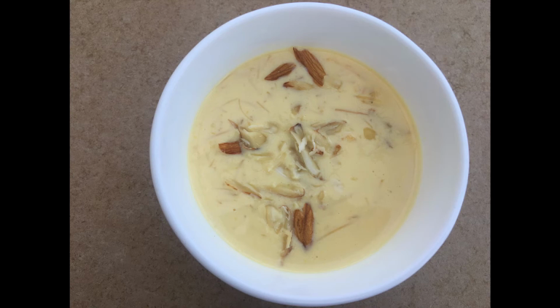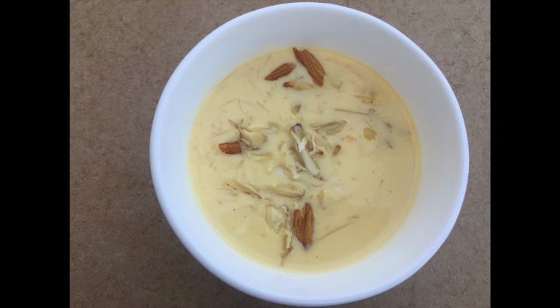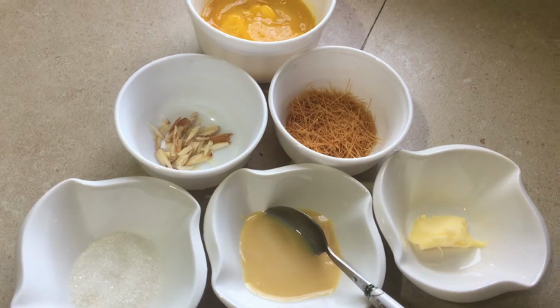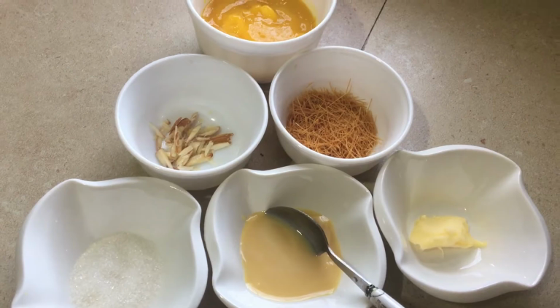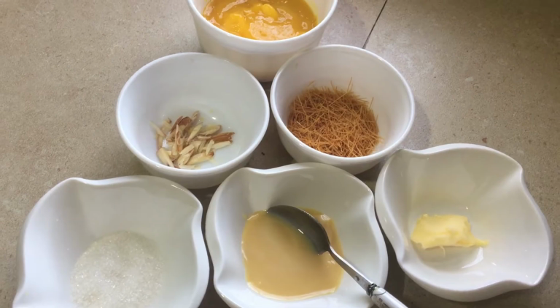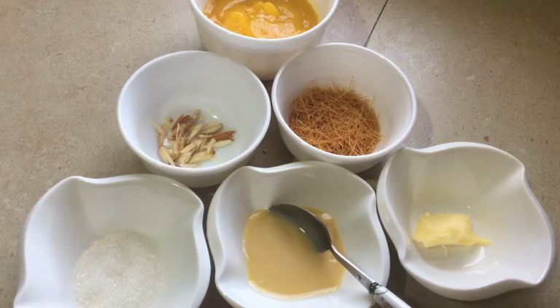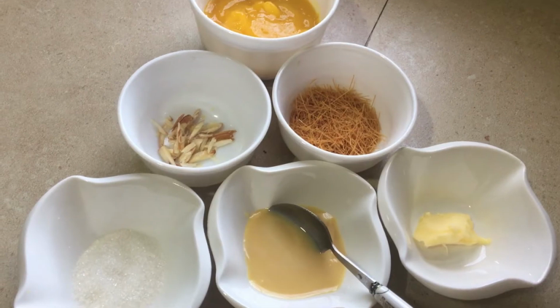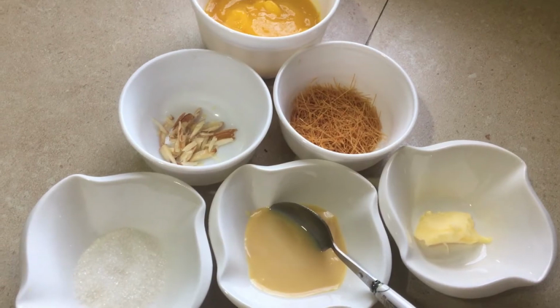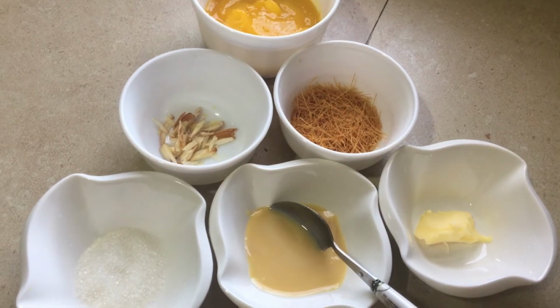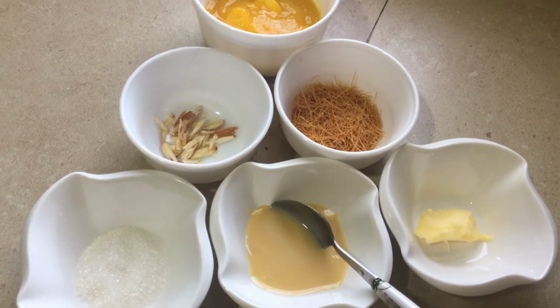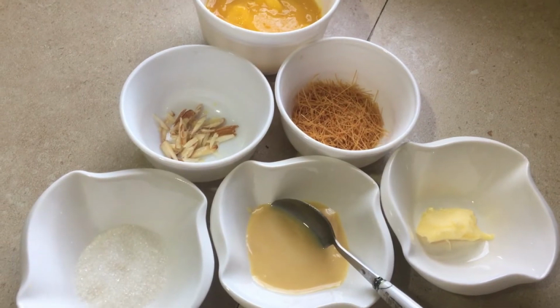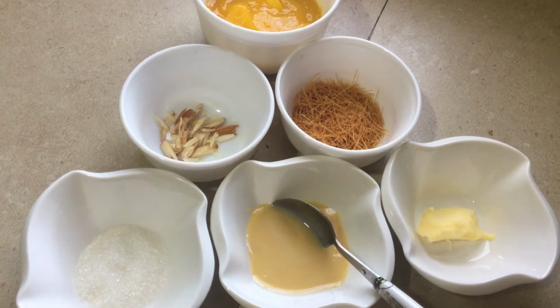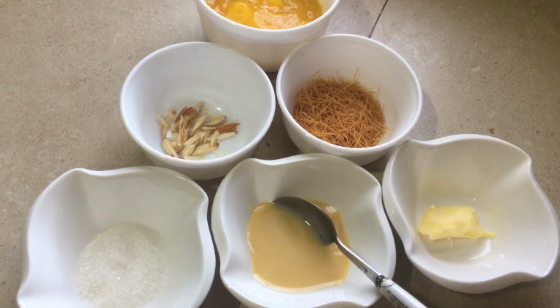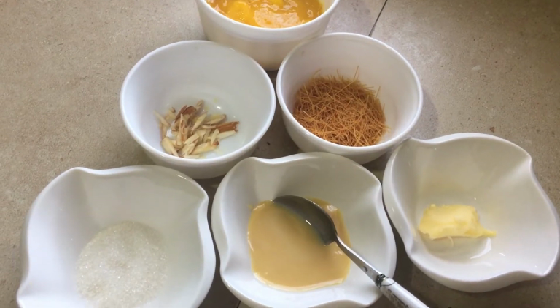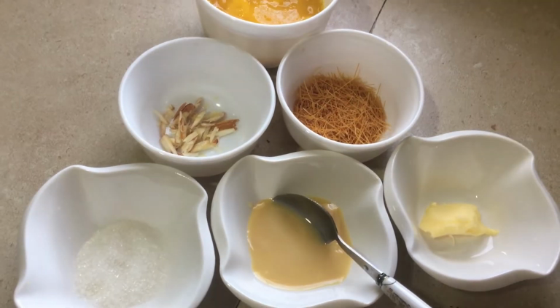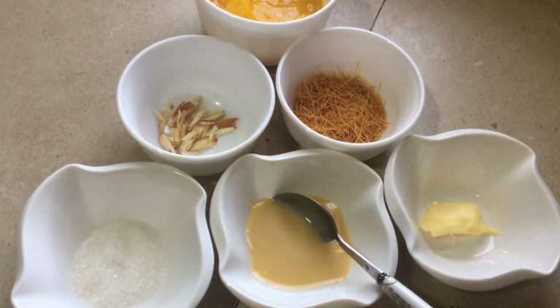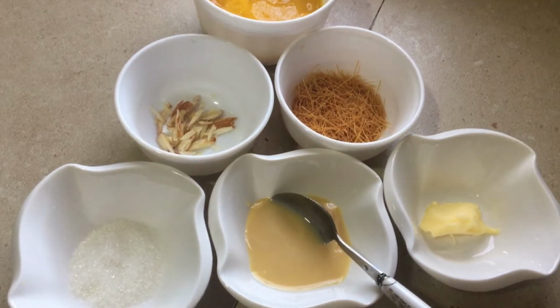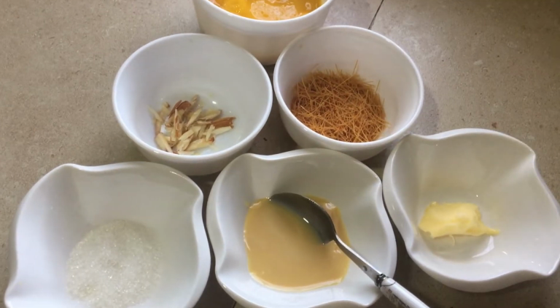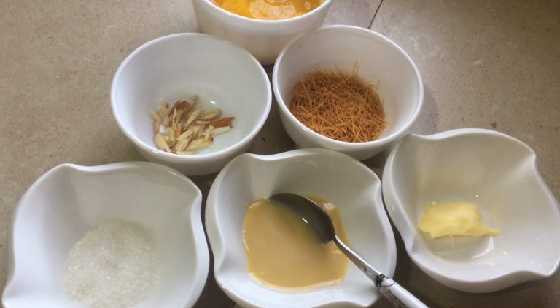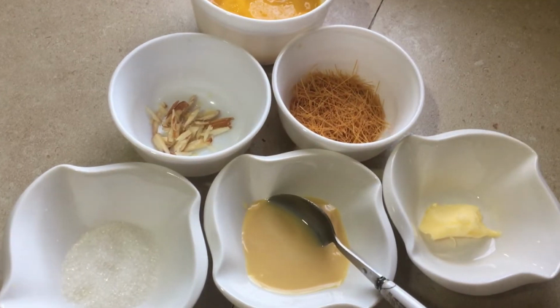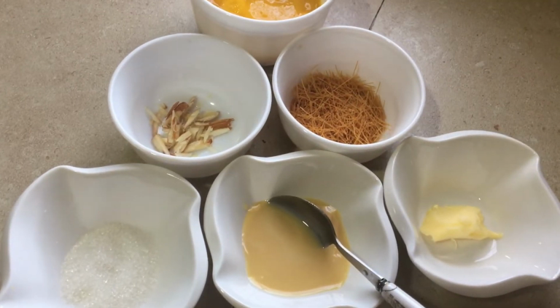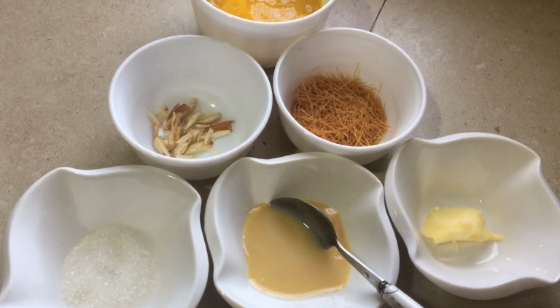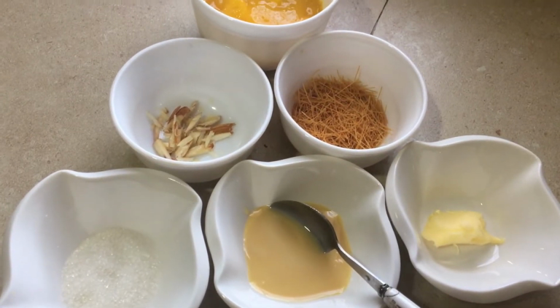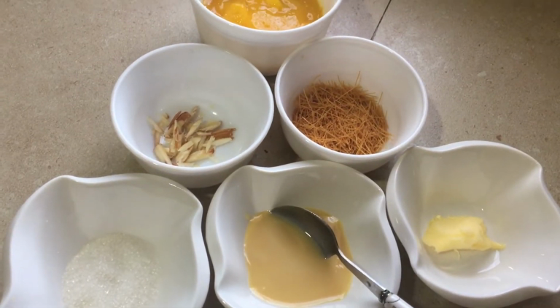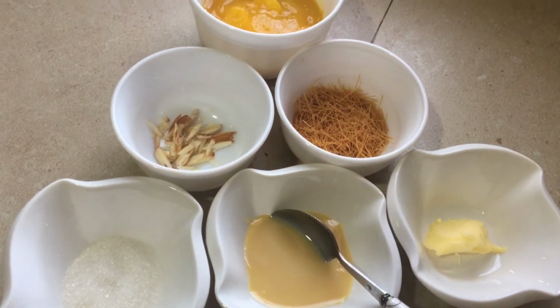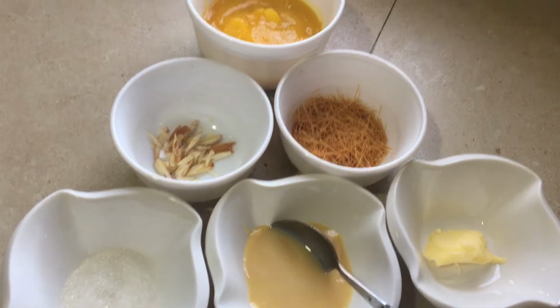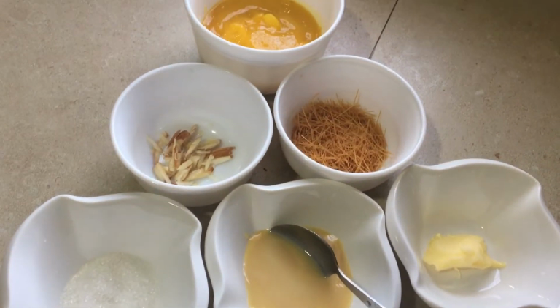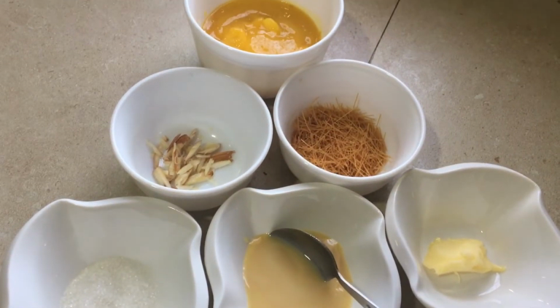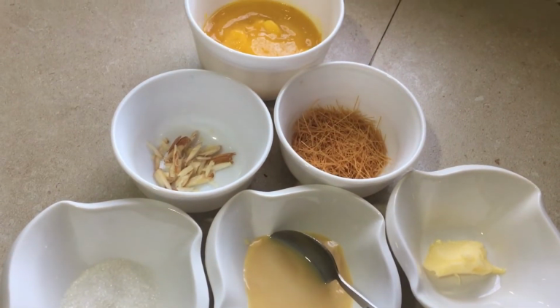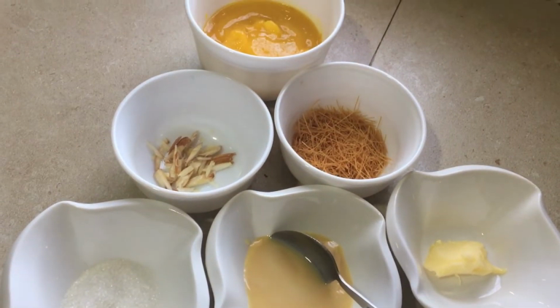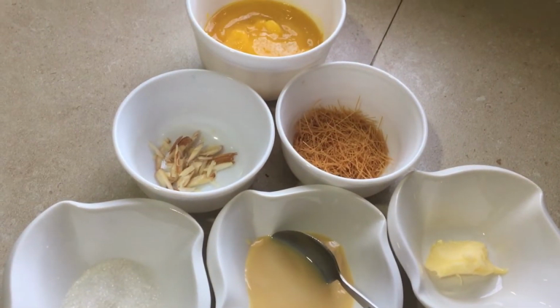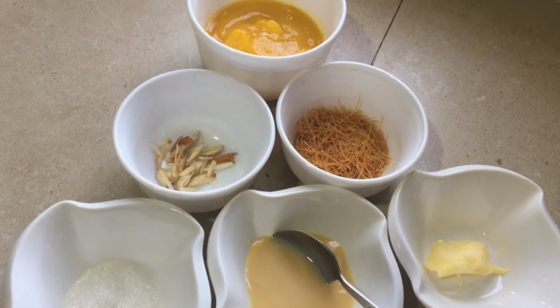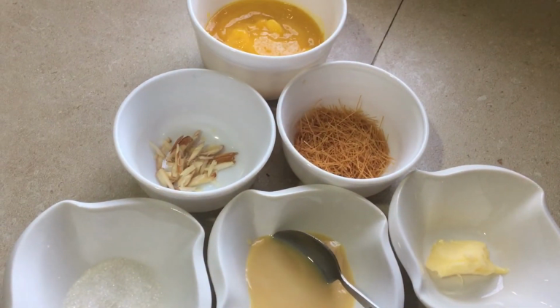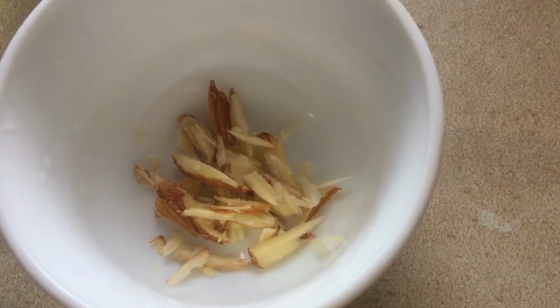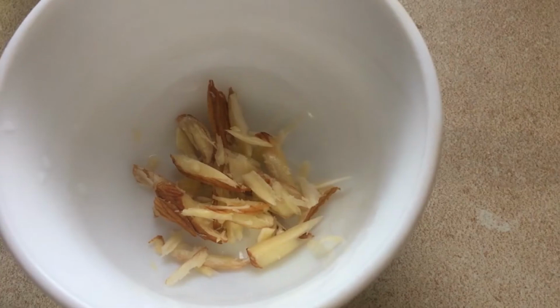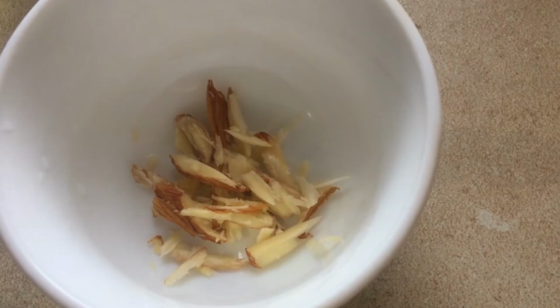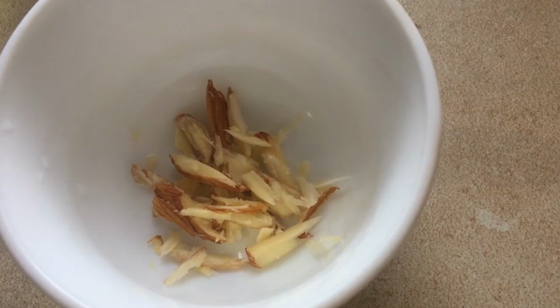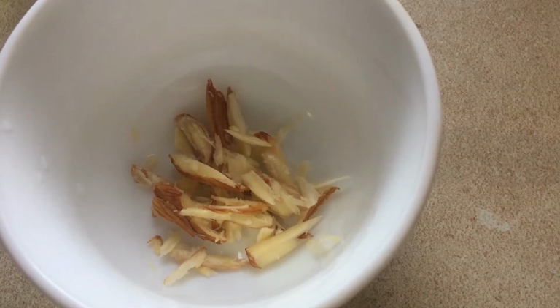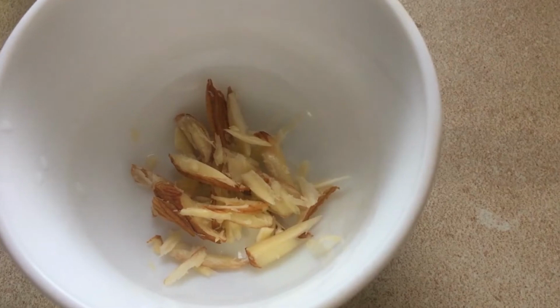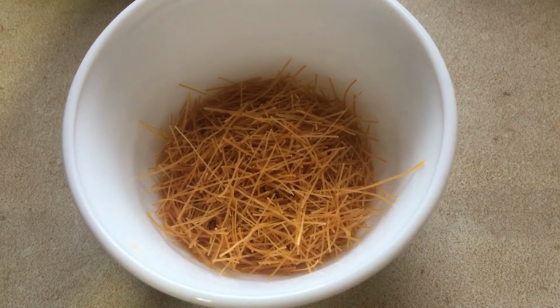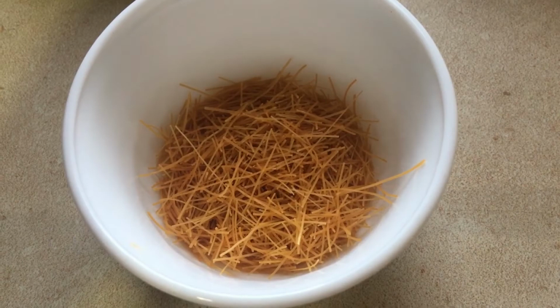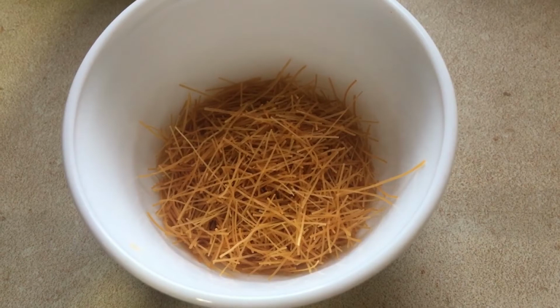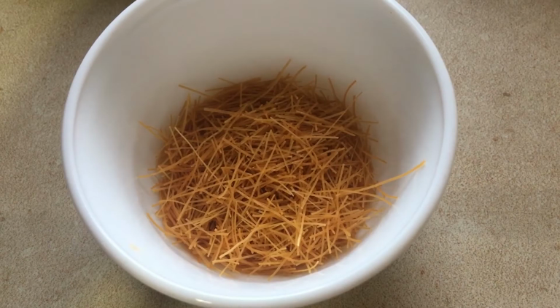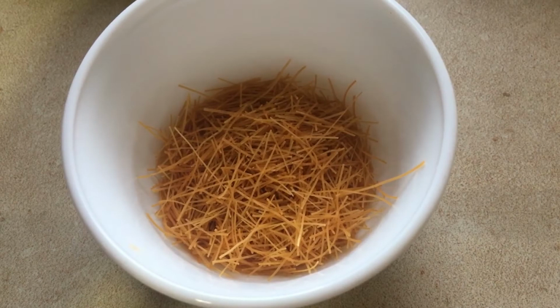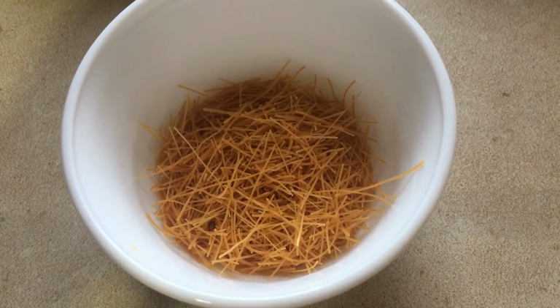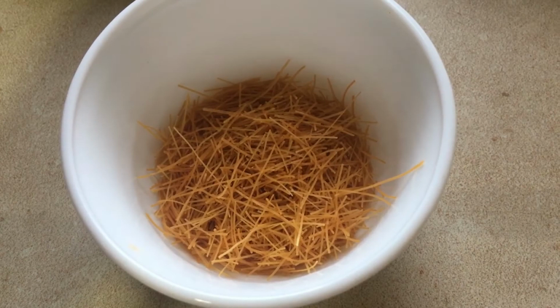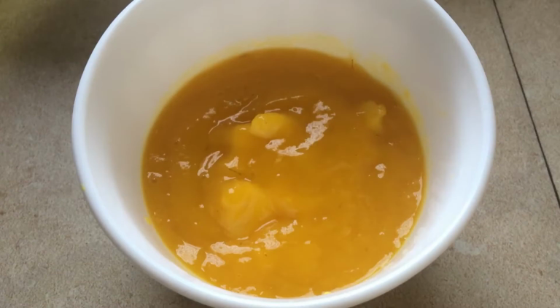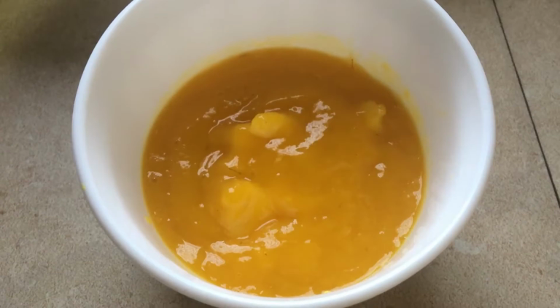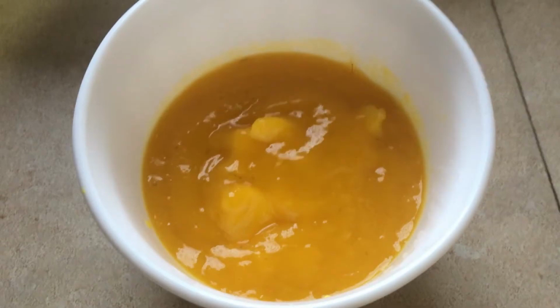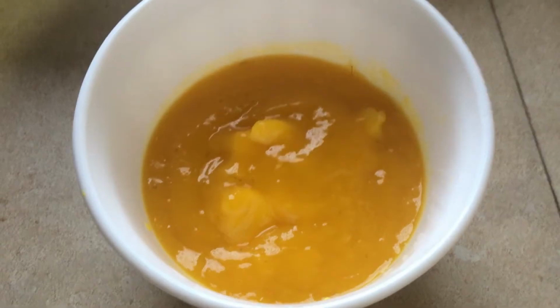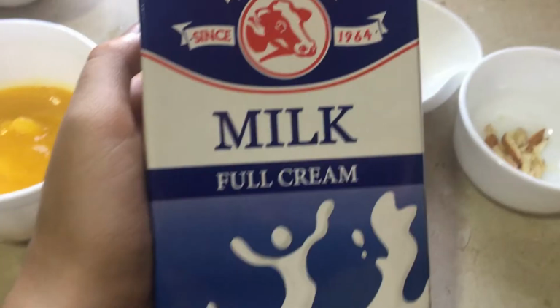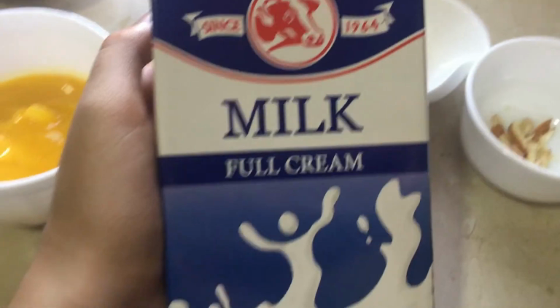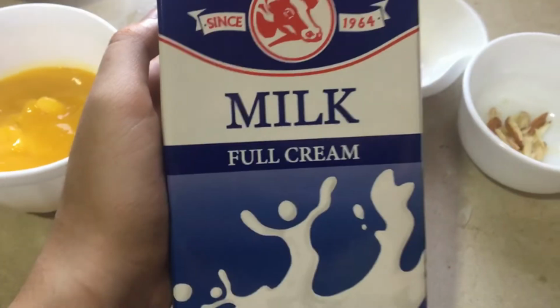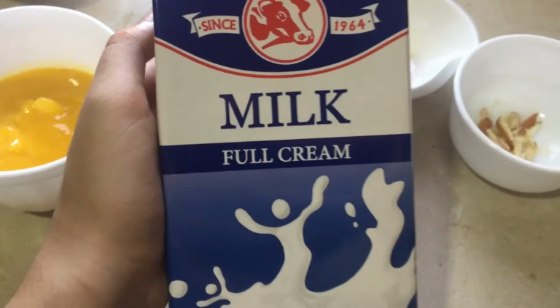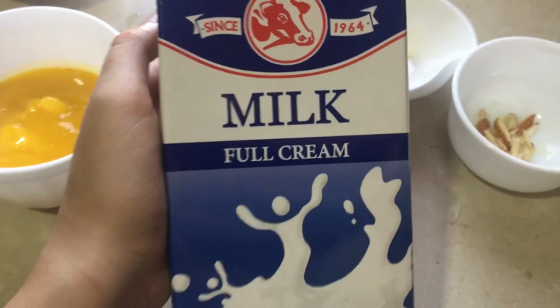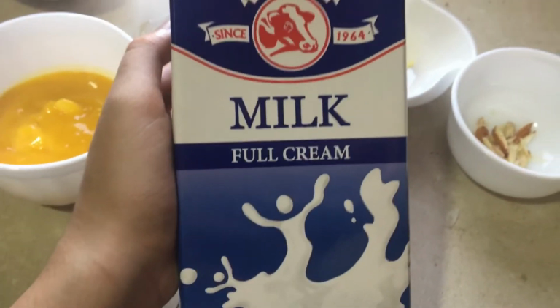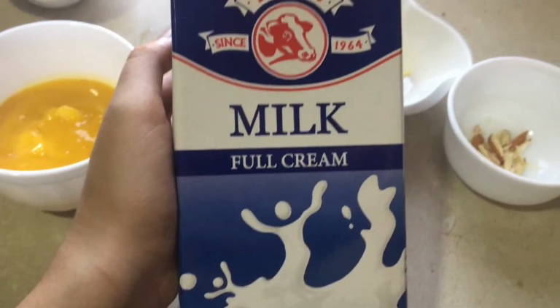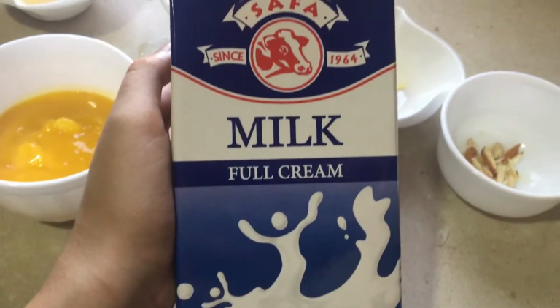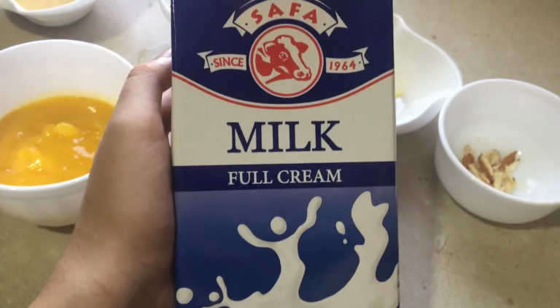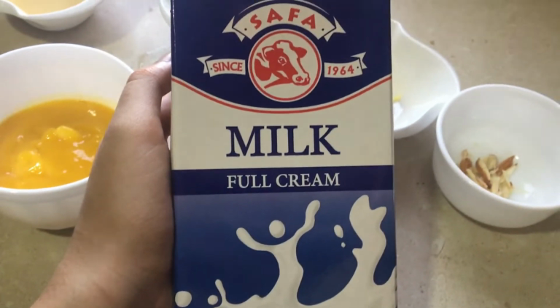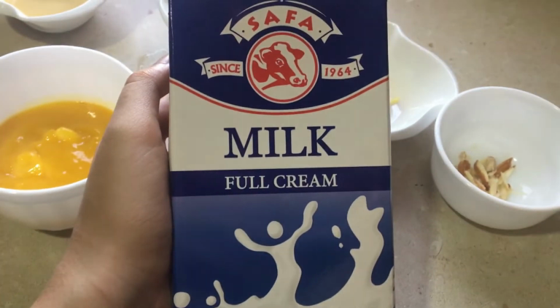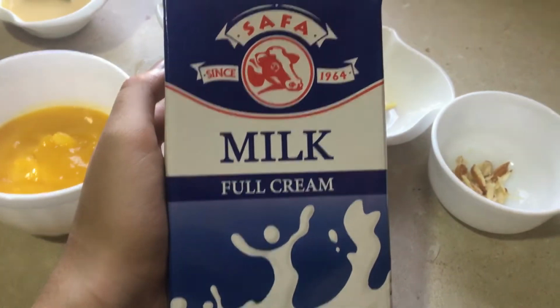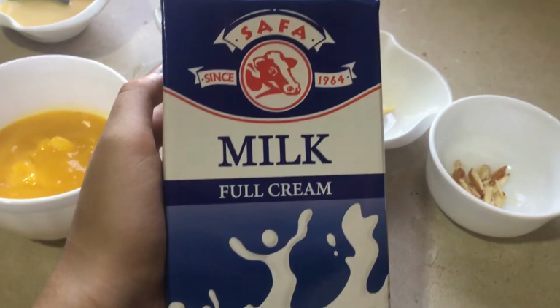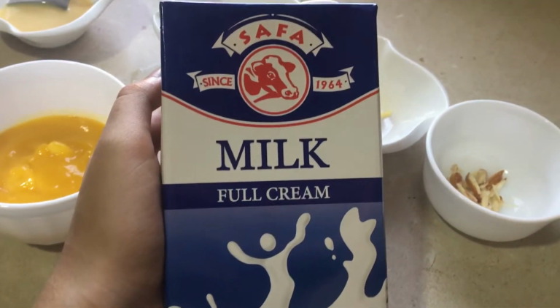What are the ingredients? Sugar, Milk, Butter, Badam, Semiya, Mango Pulp.